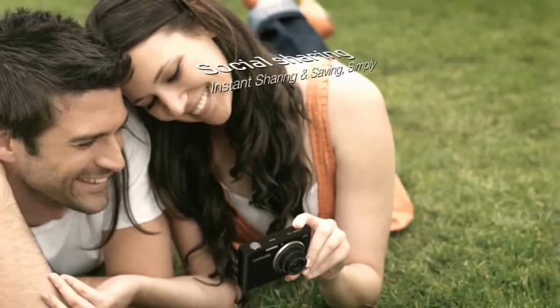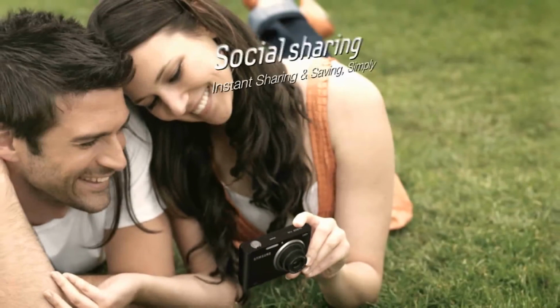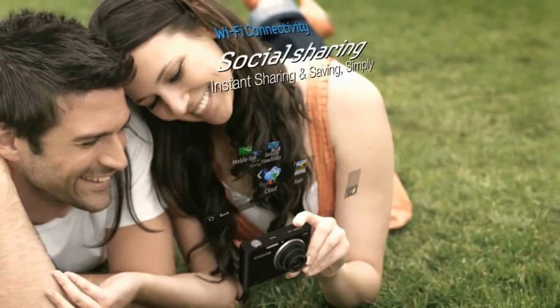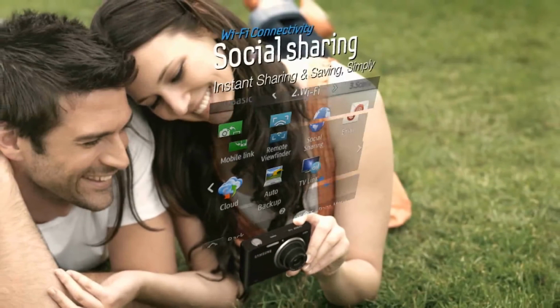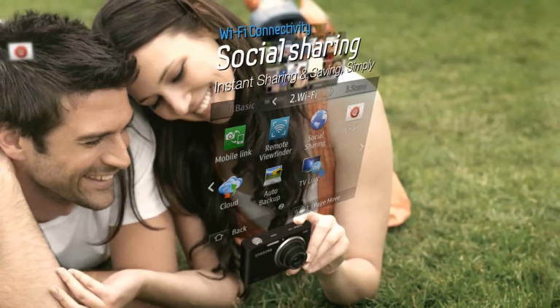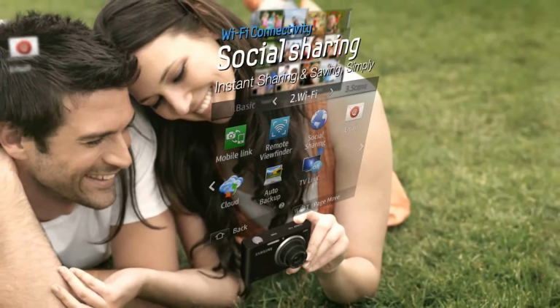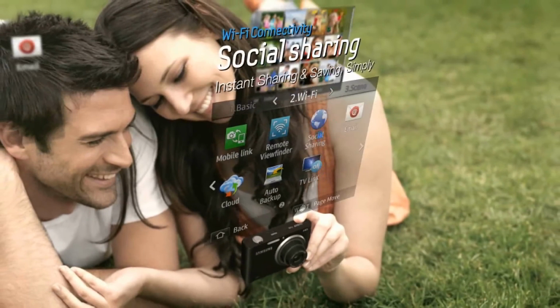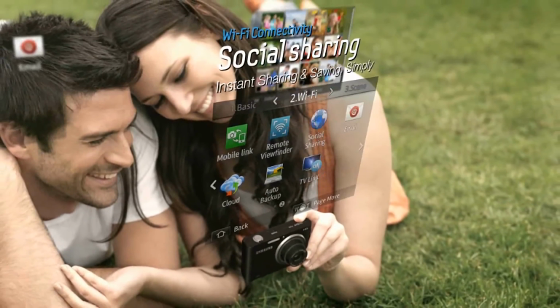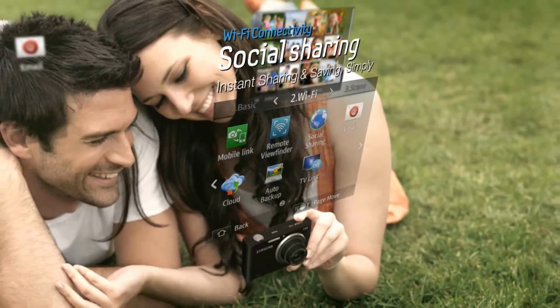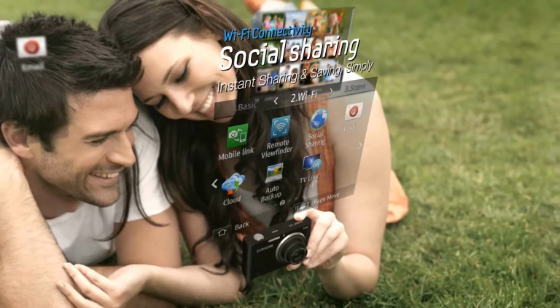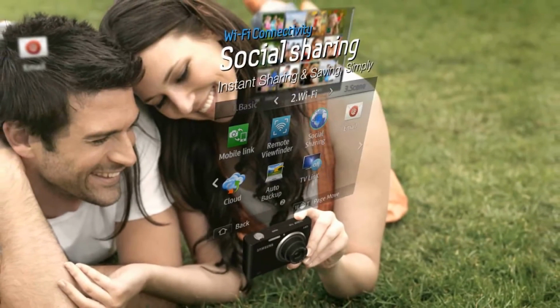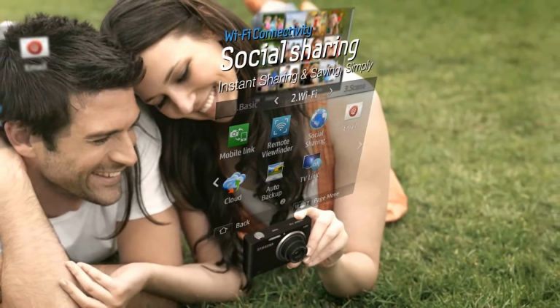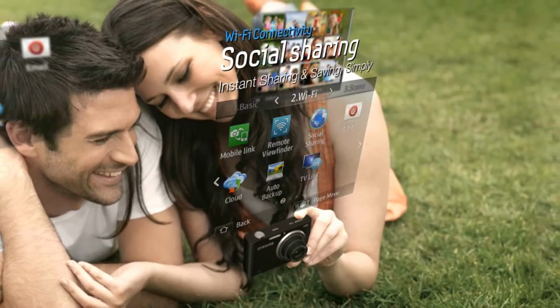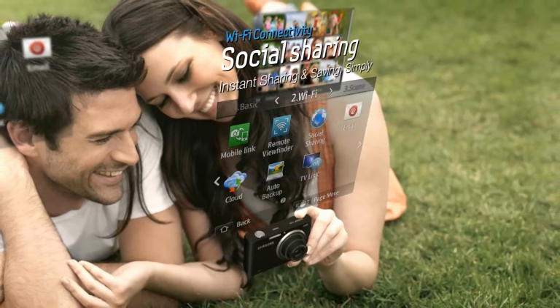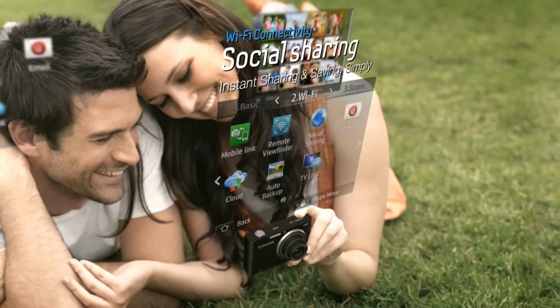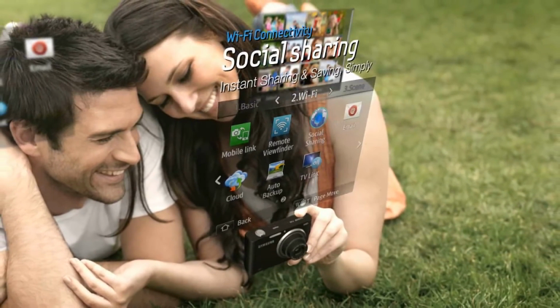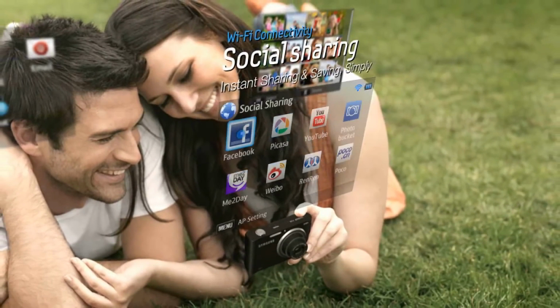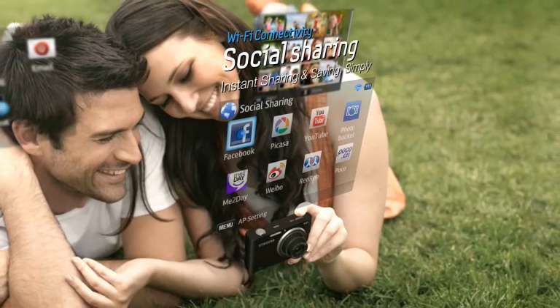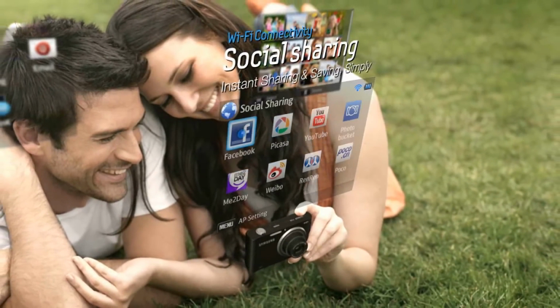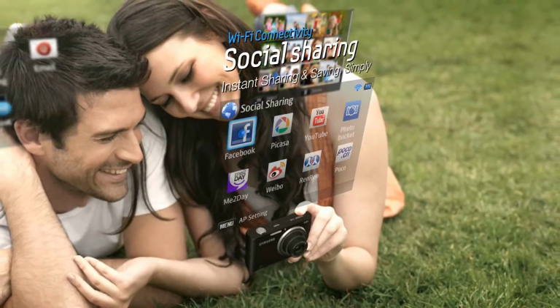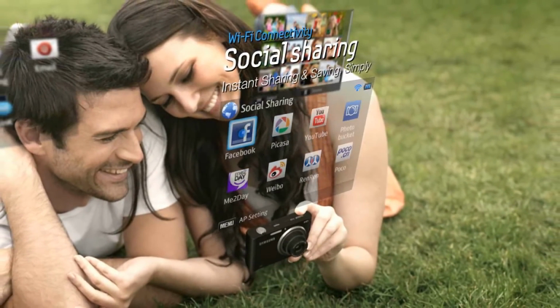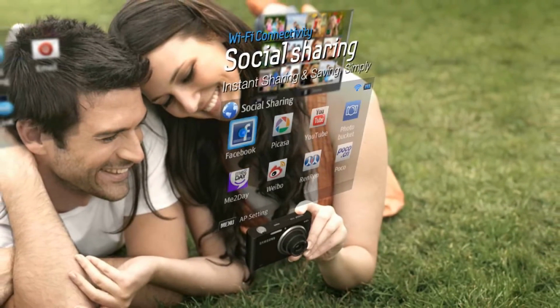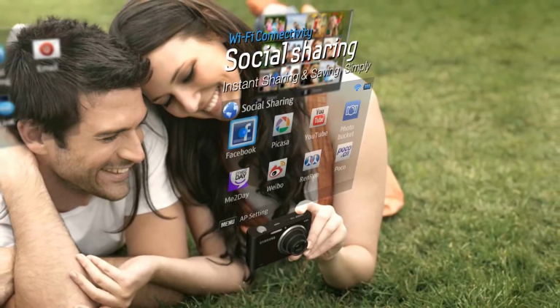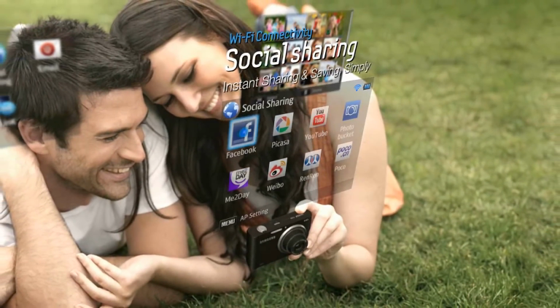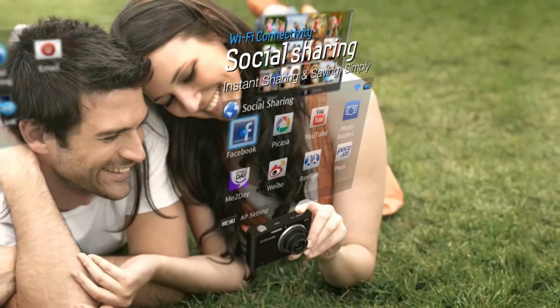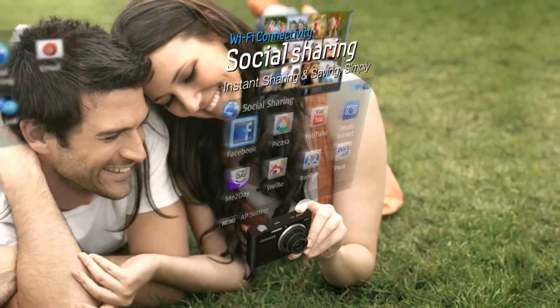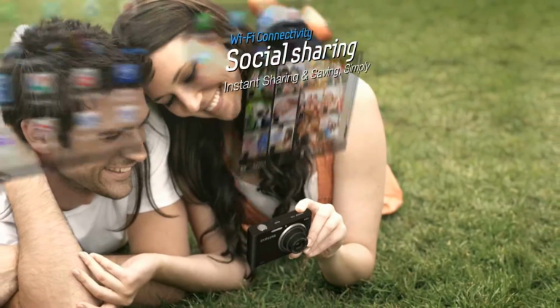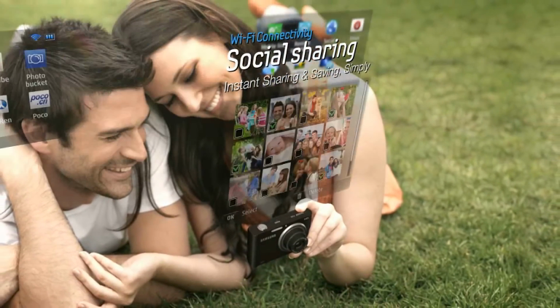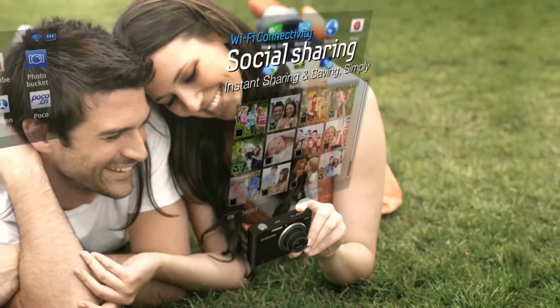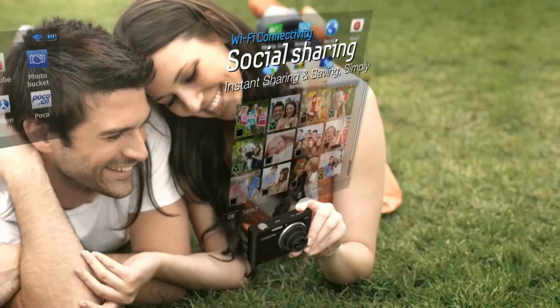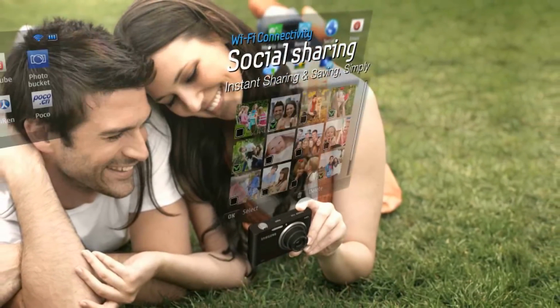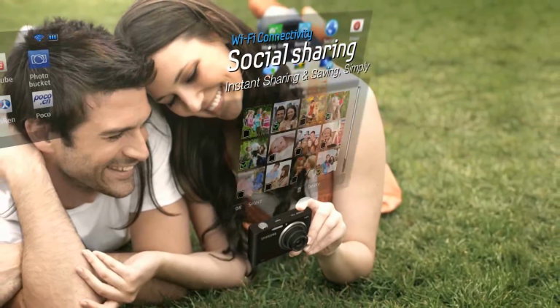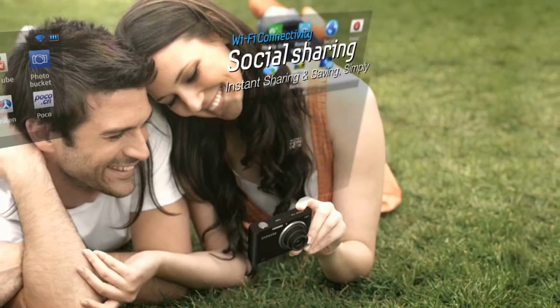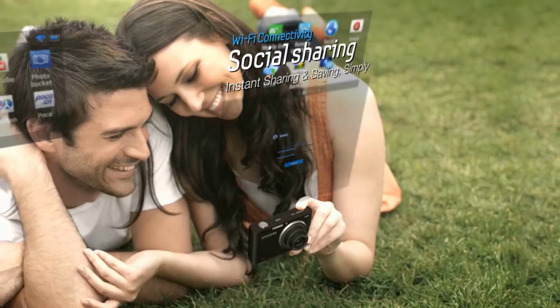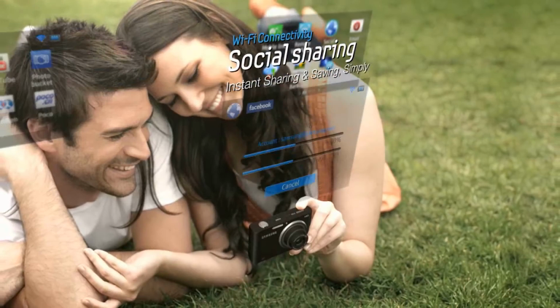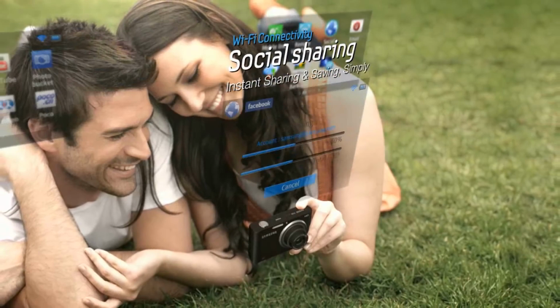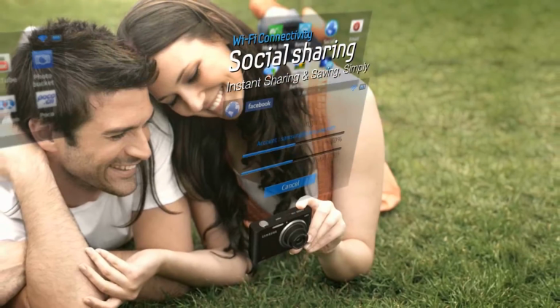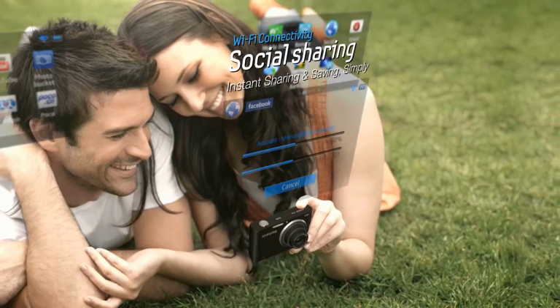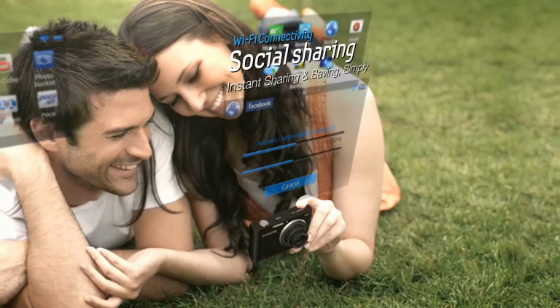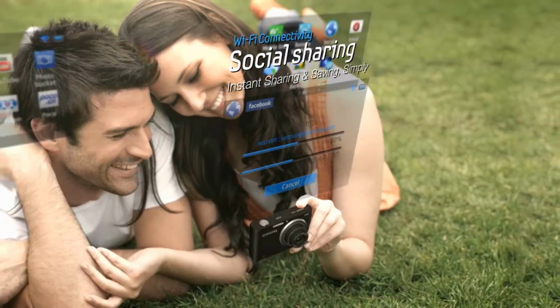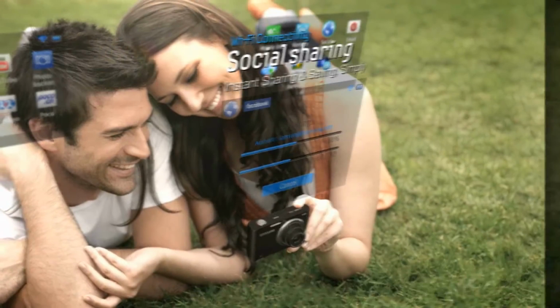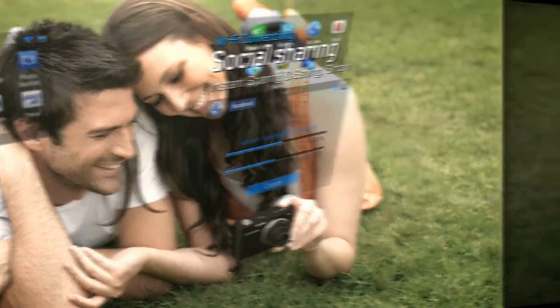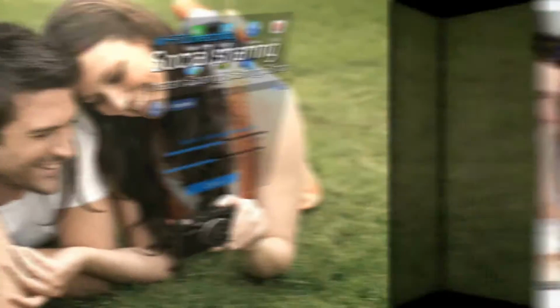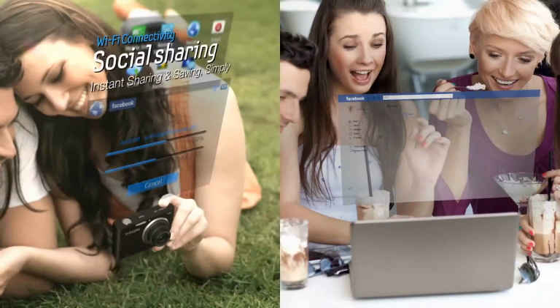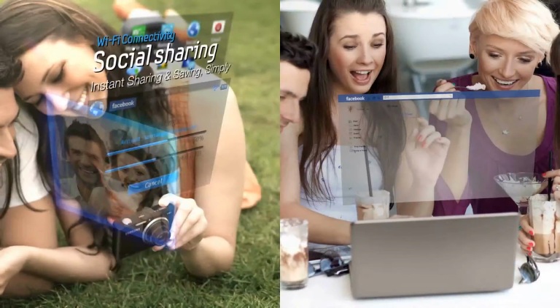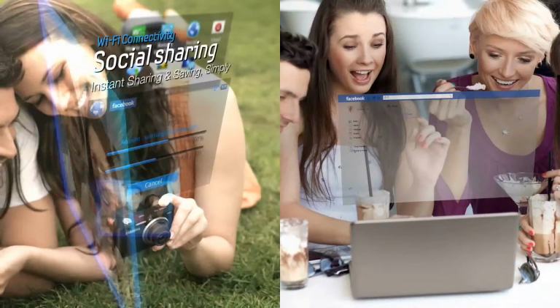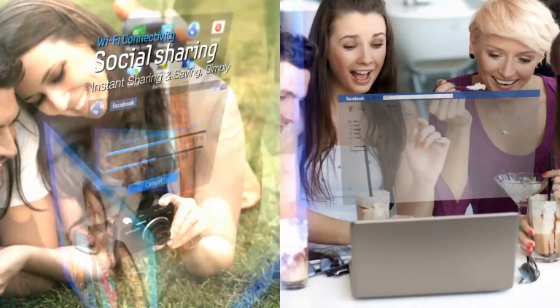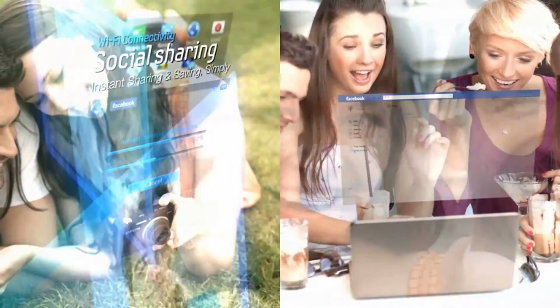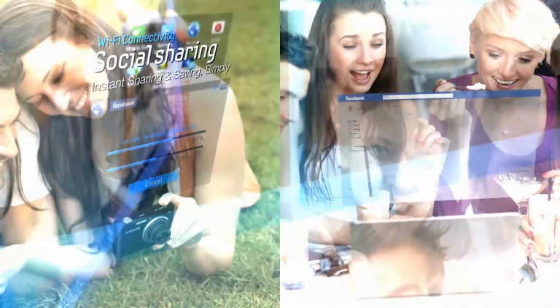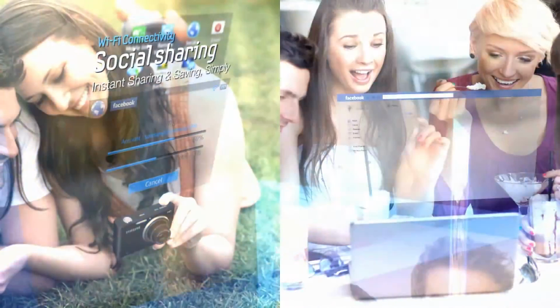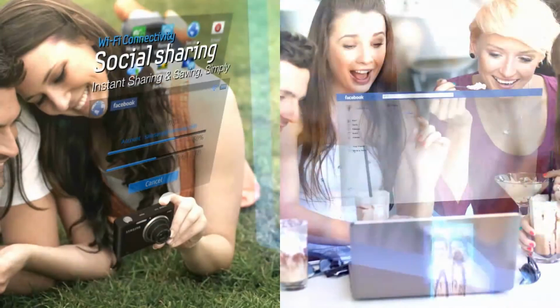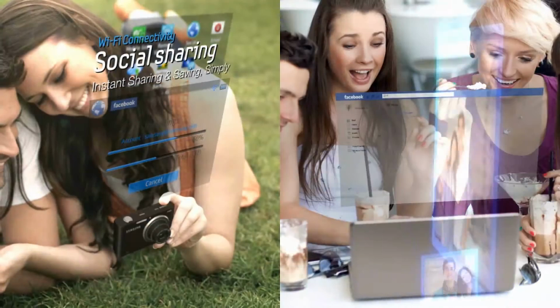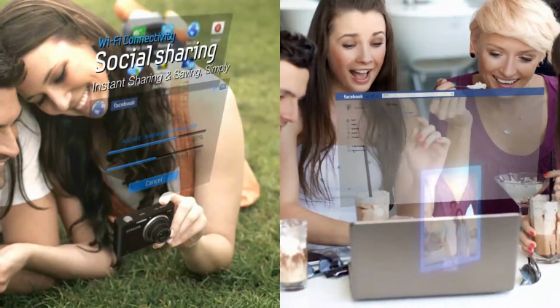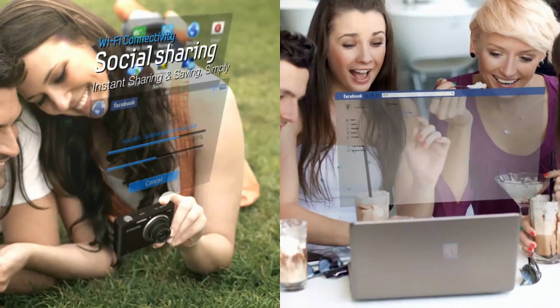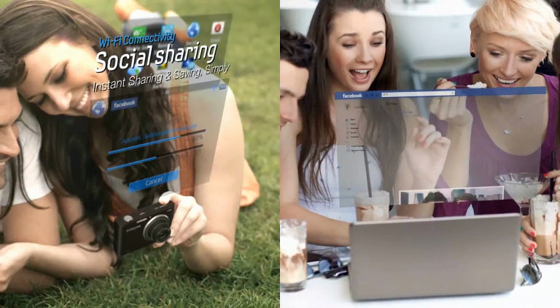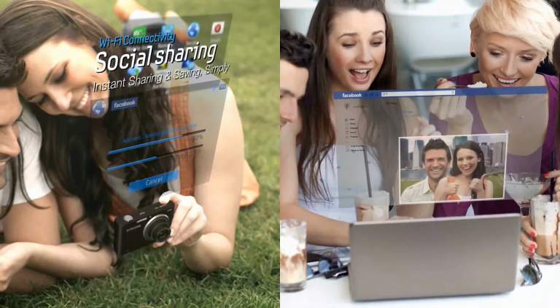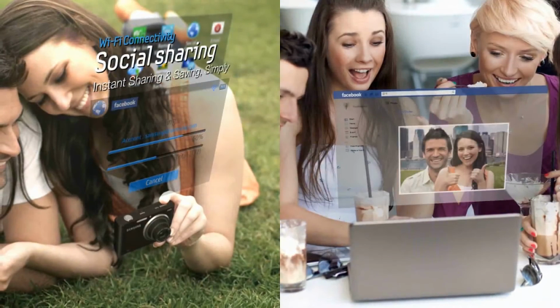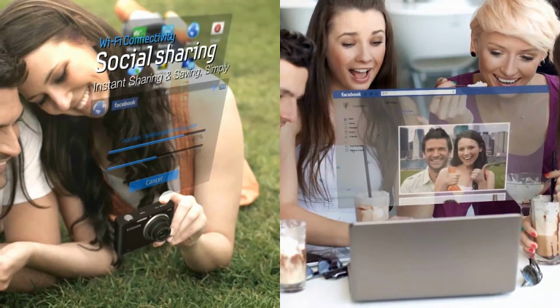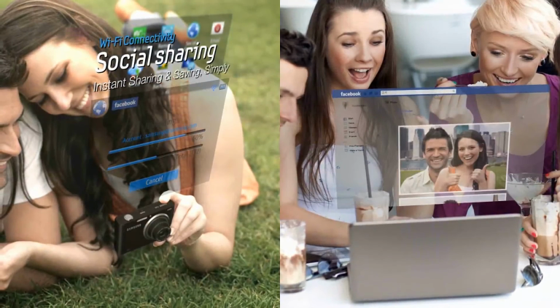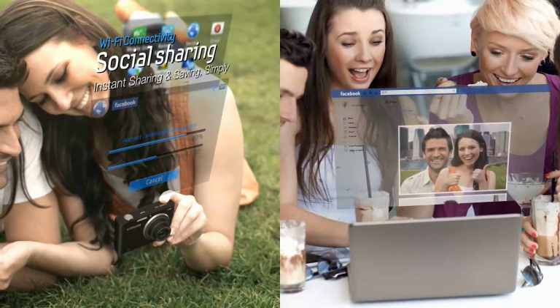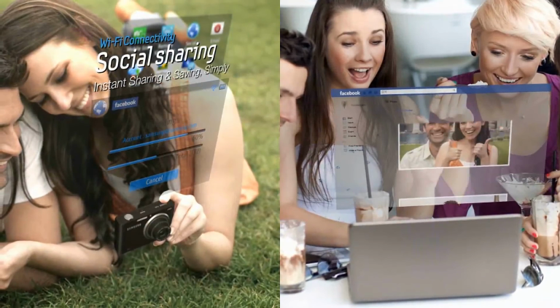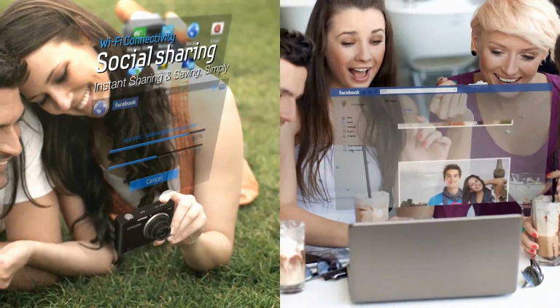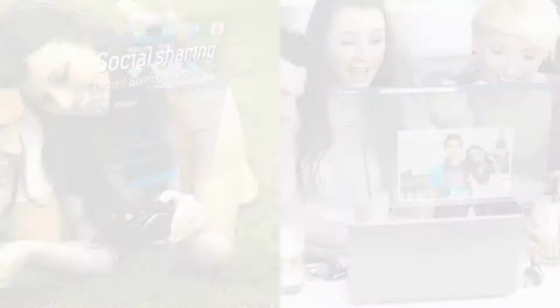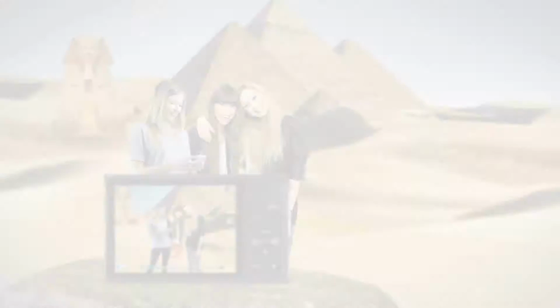Facebook, Photo Bucket, Picasa, and YouTube are just a button away with our social sharing capabilities. Now you can share with friends instantly.